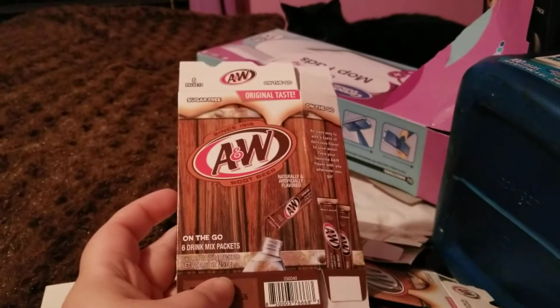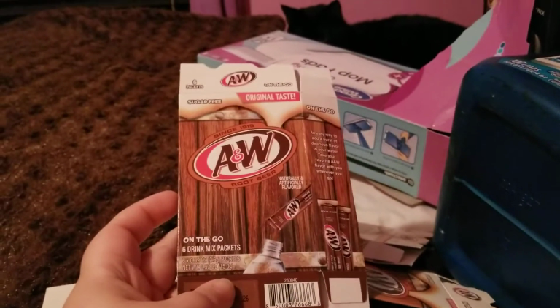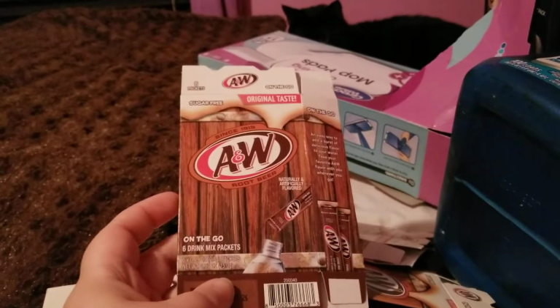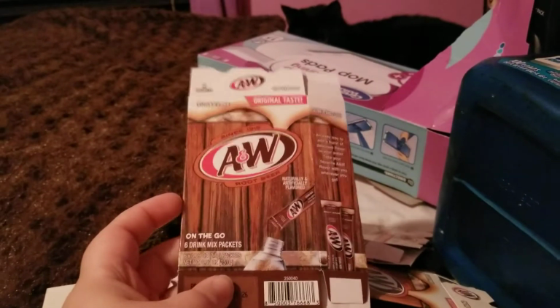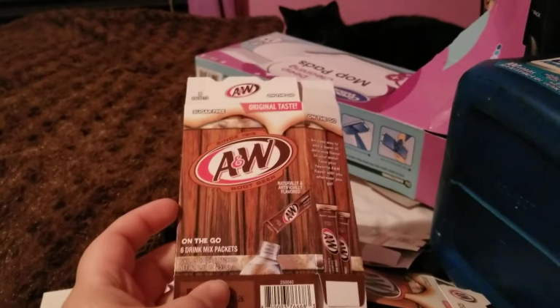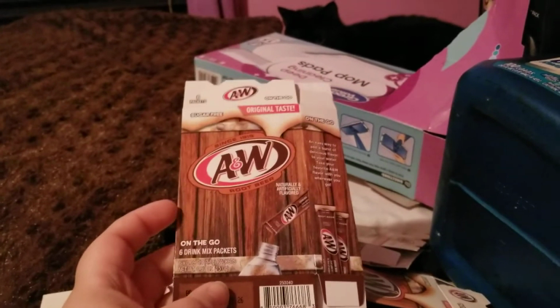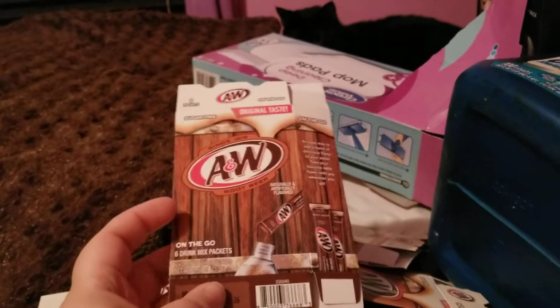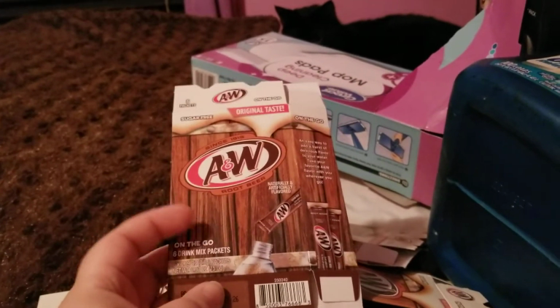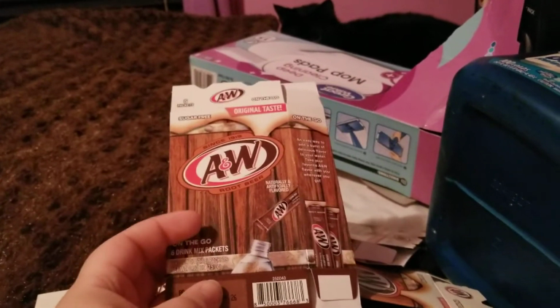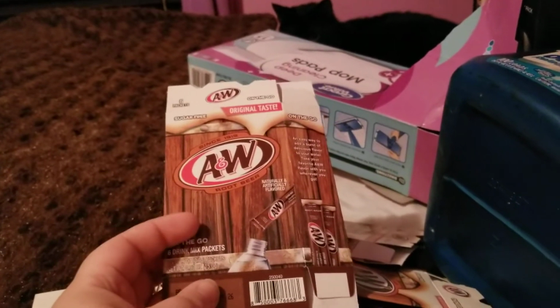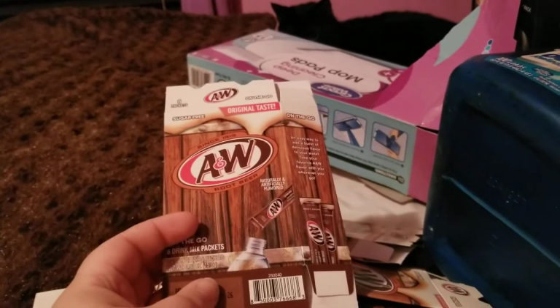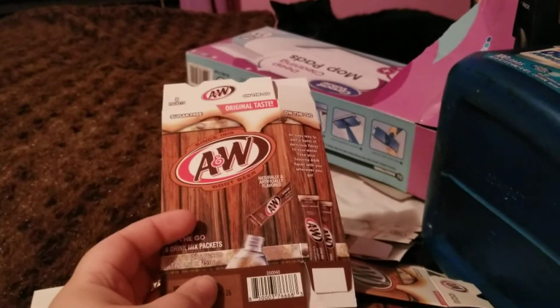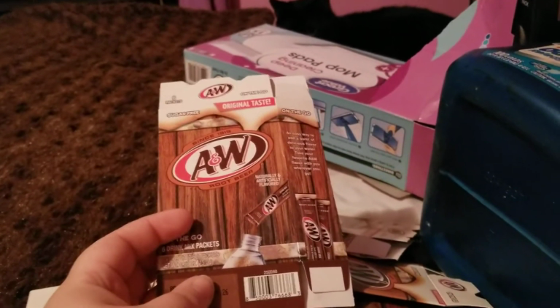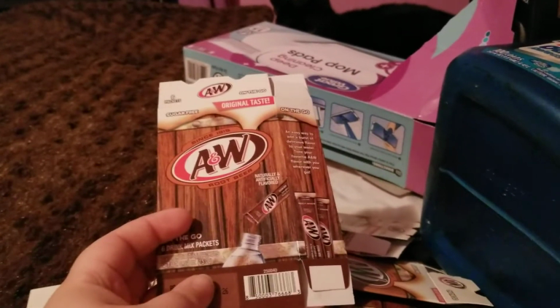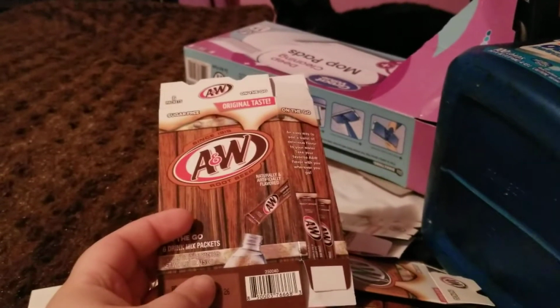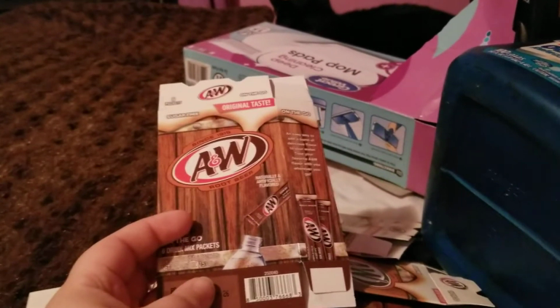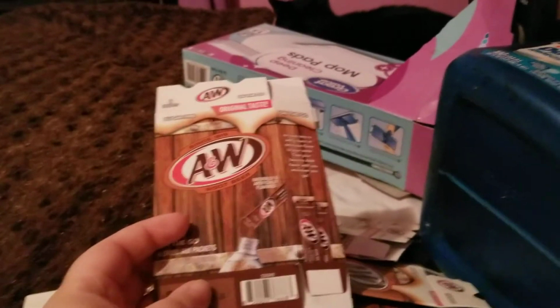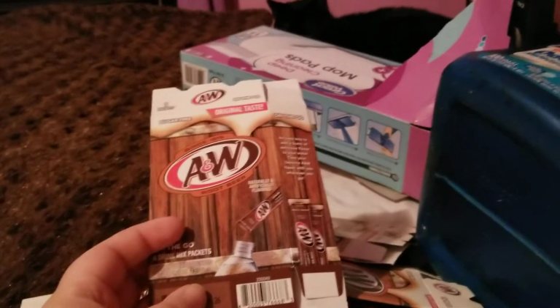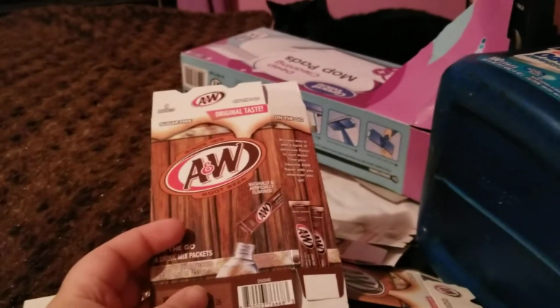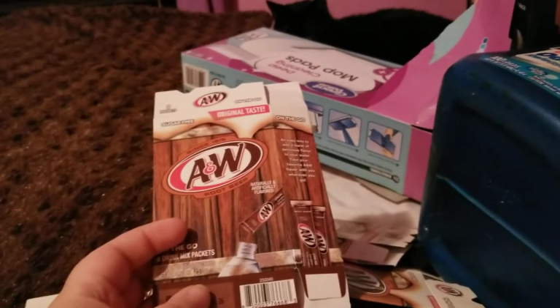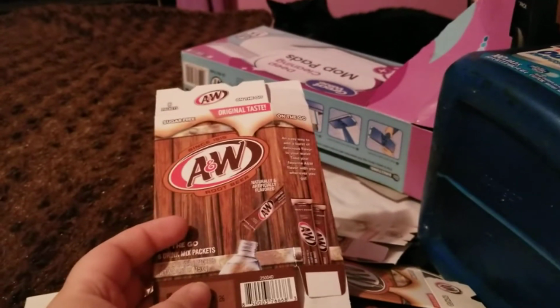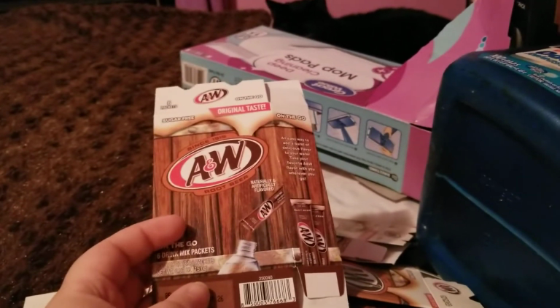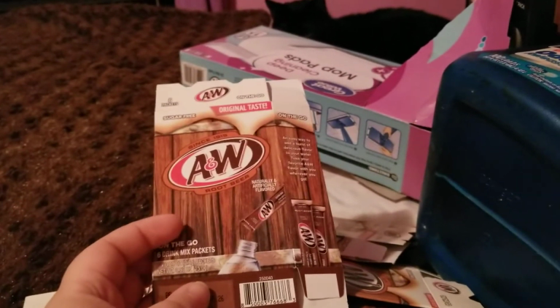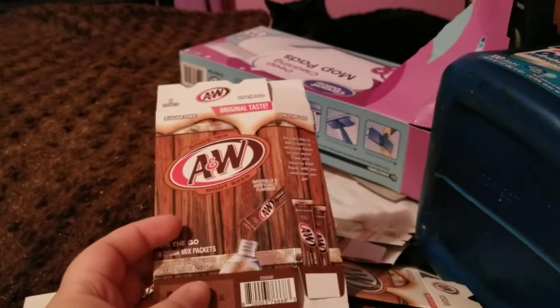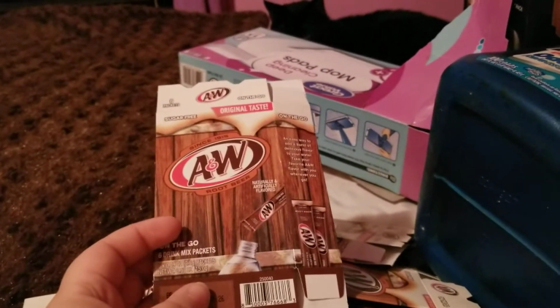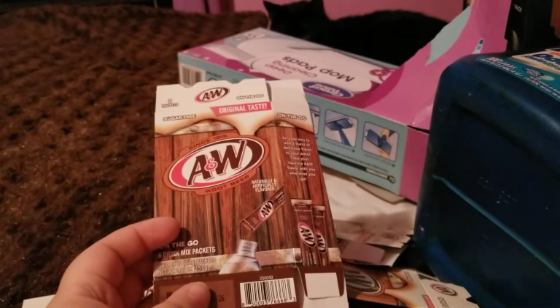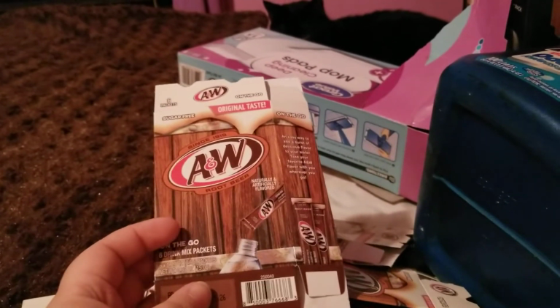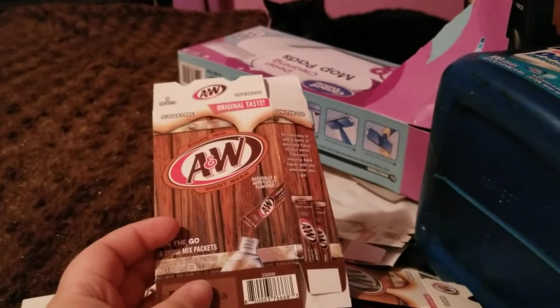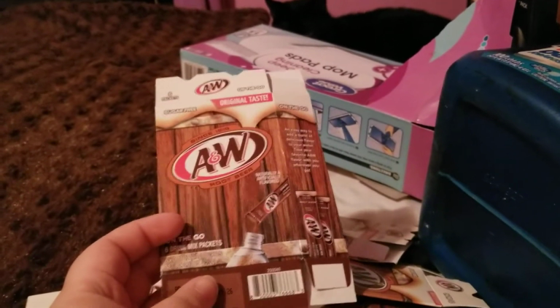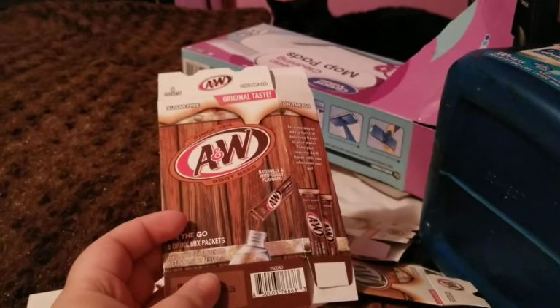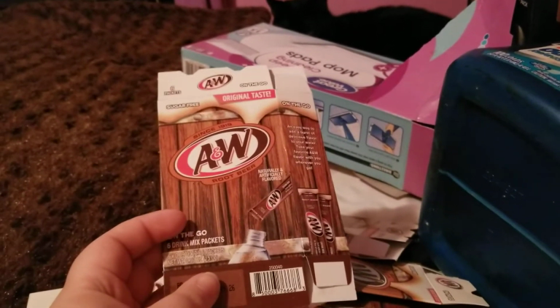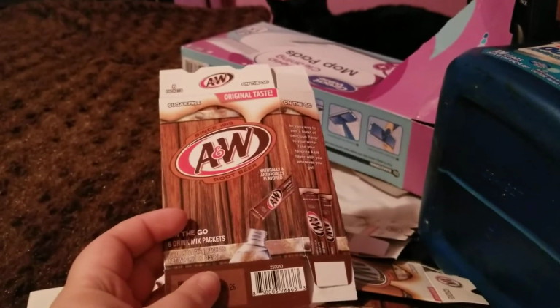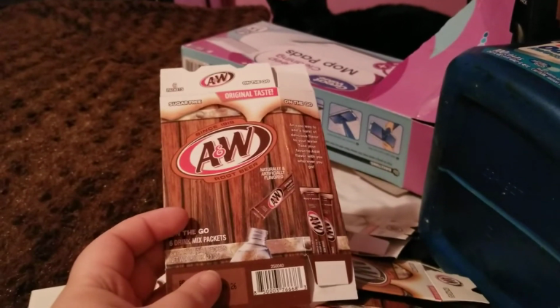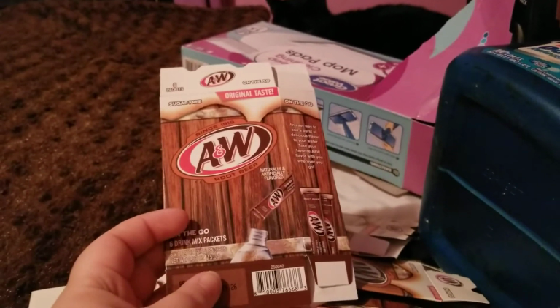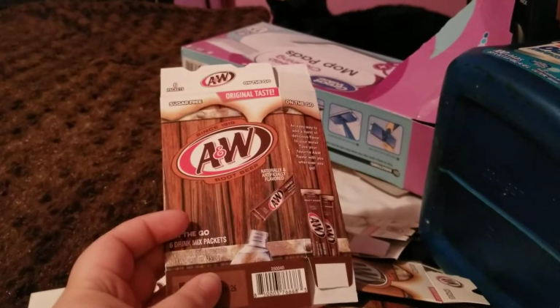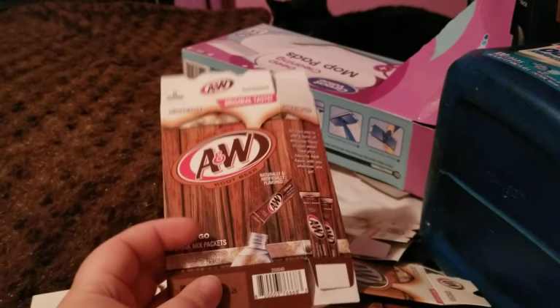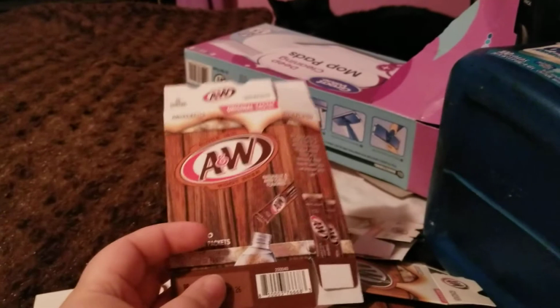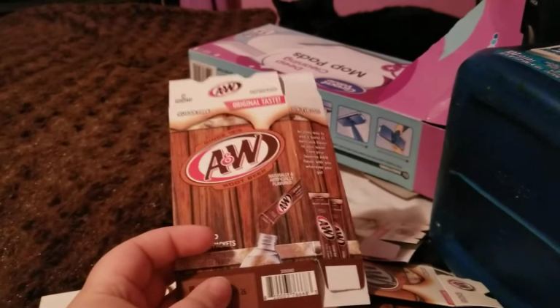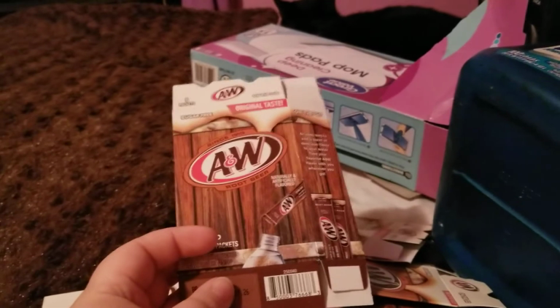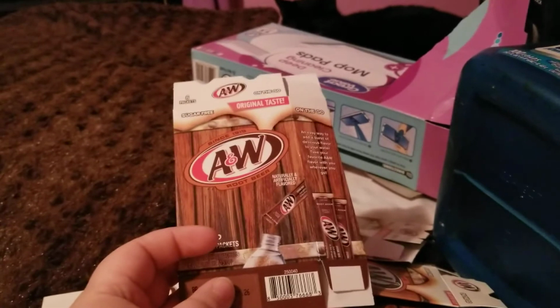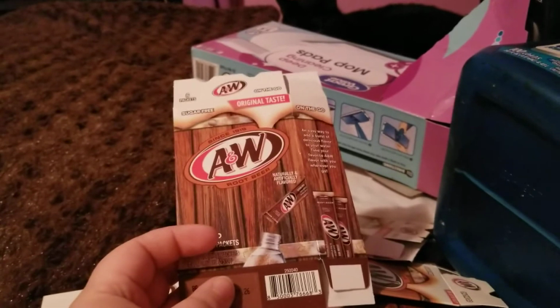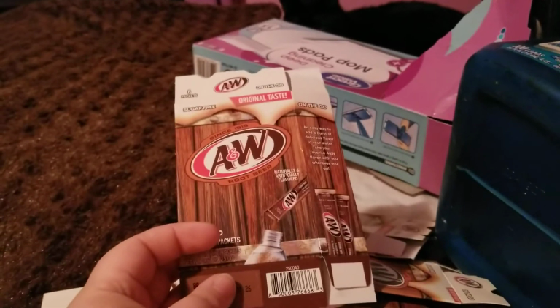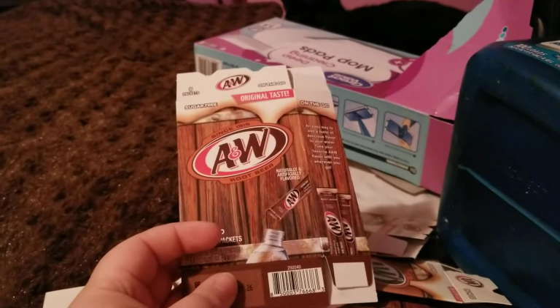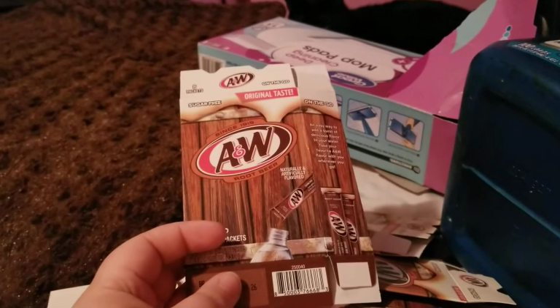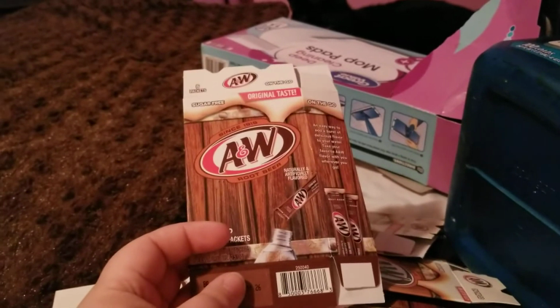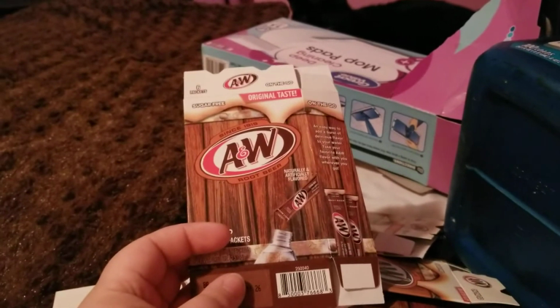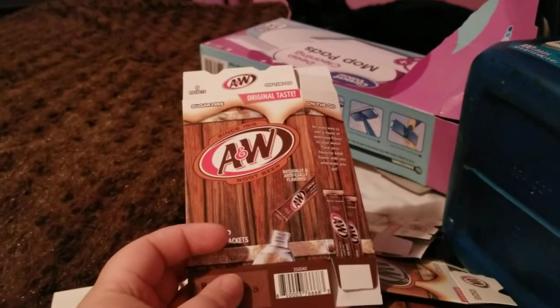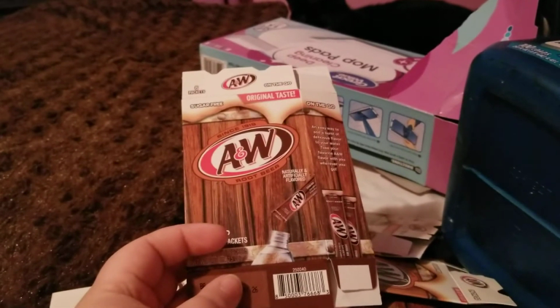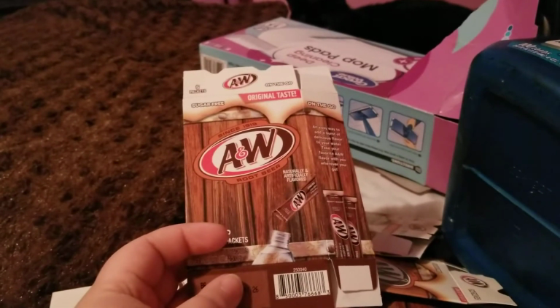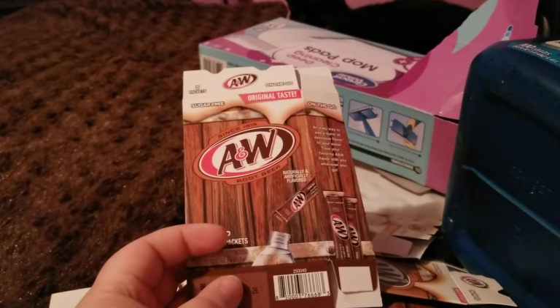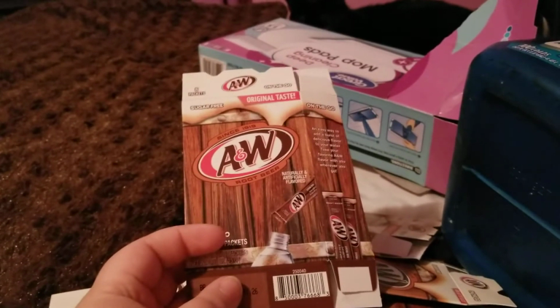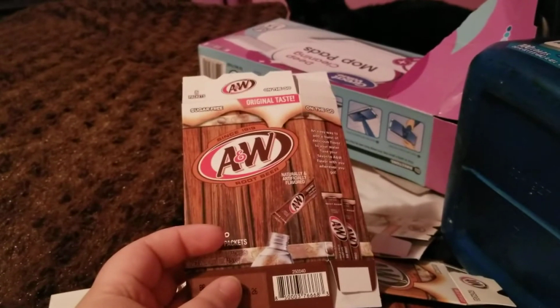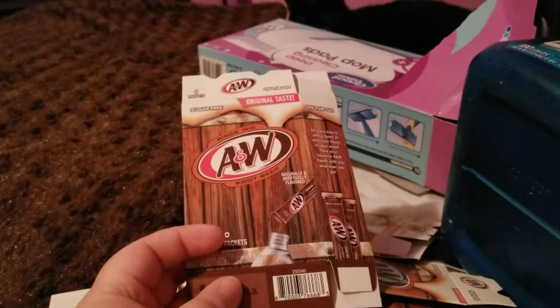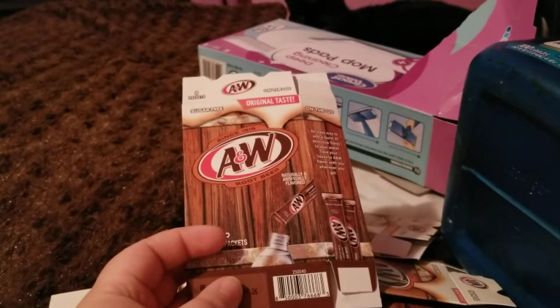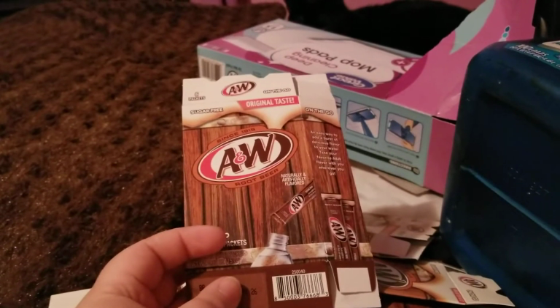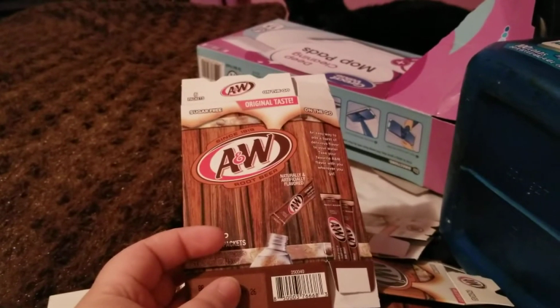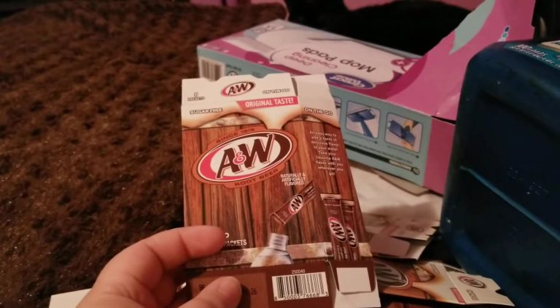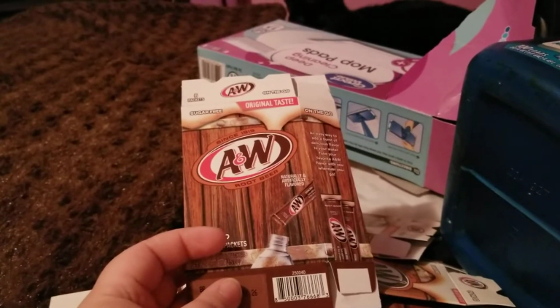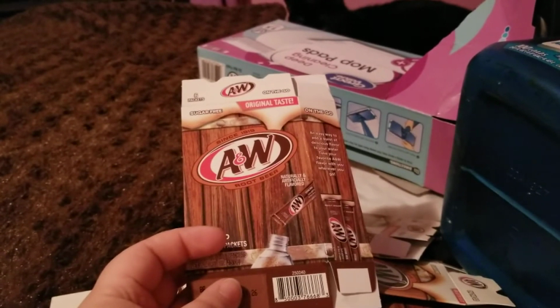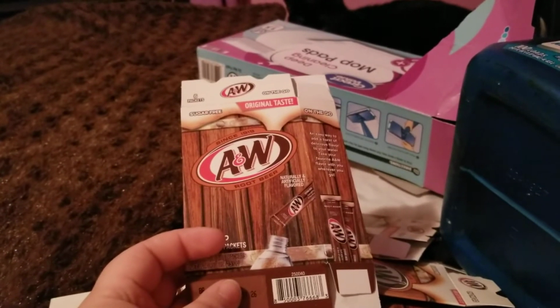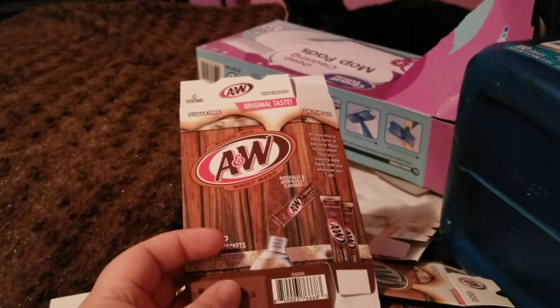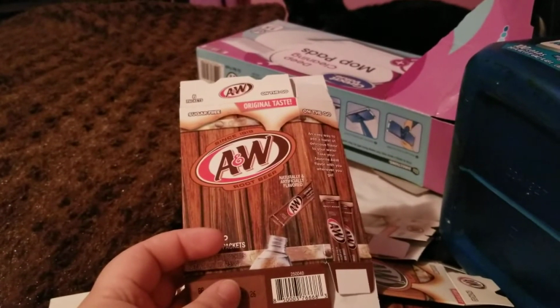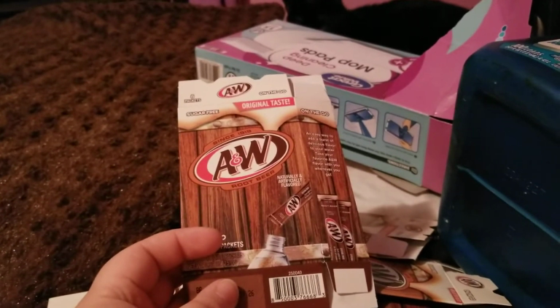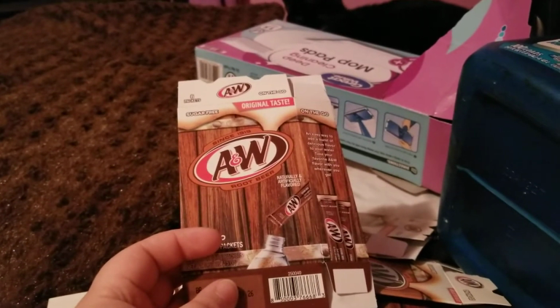Hello everyone and welcome back to my channel. Today I'm filming my empties for March, April, and May.